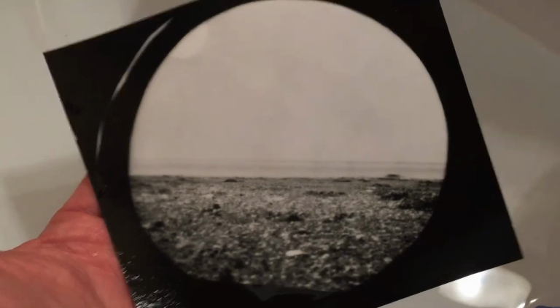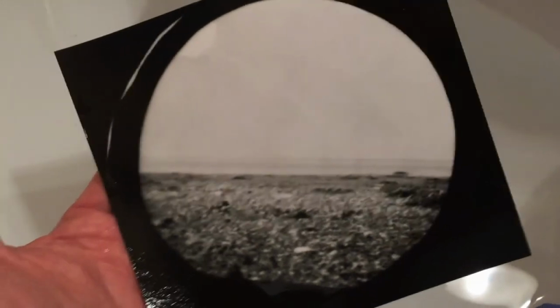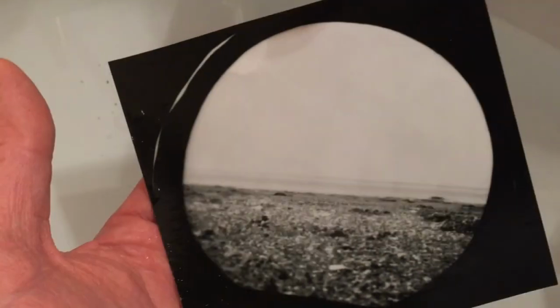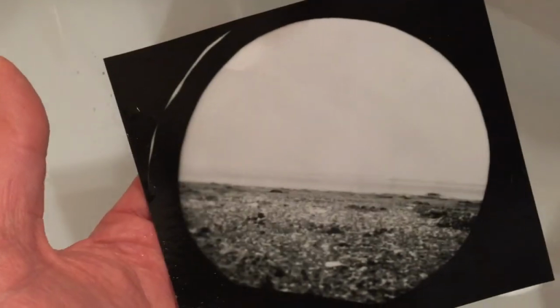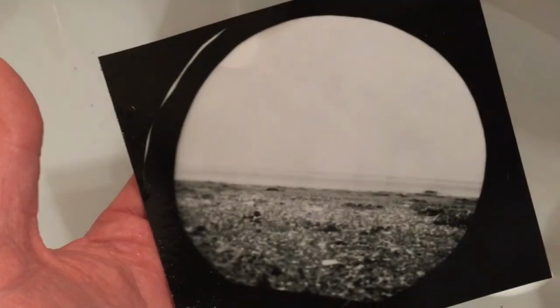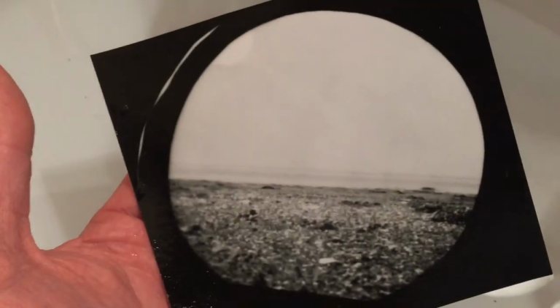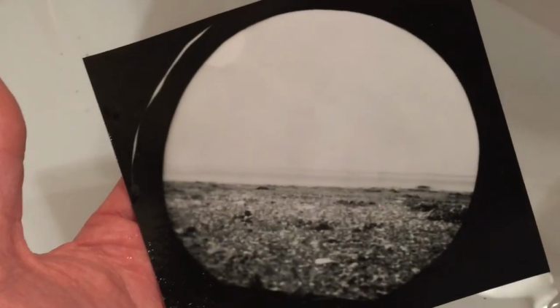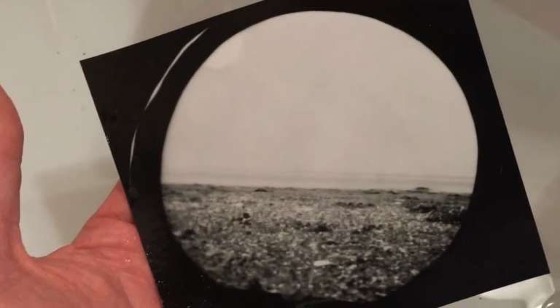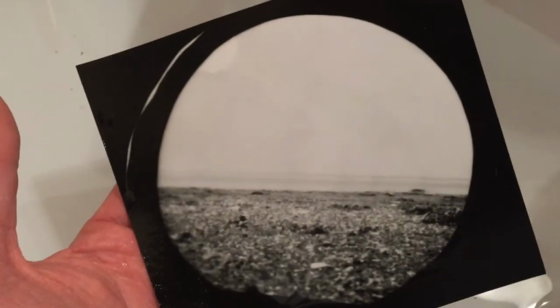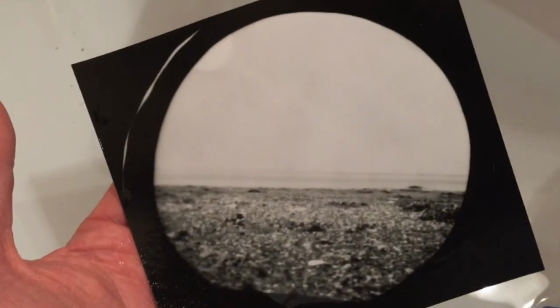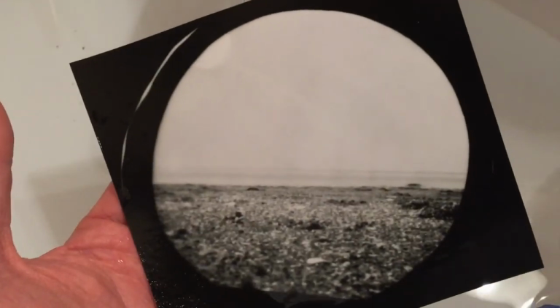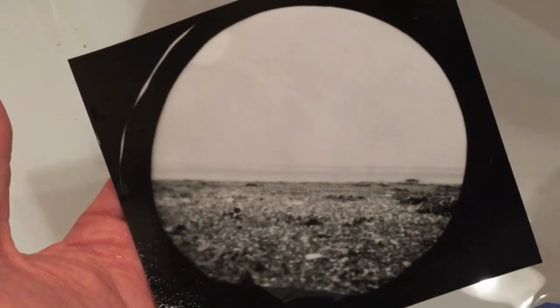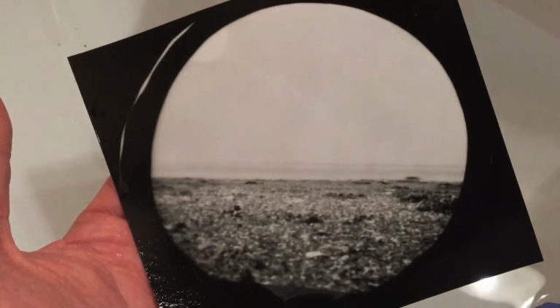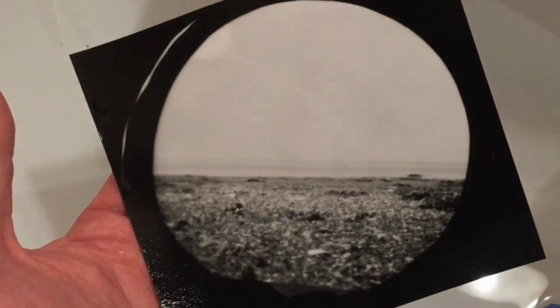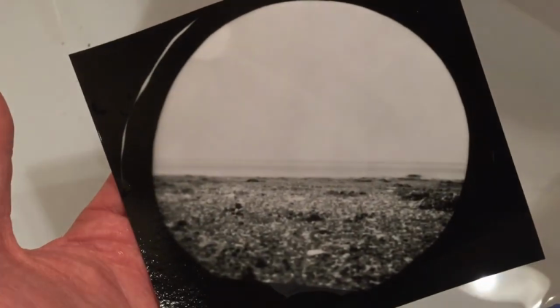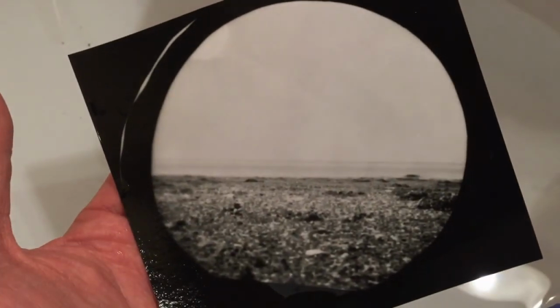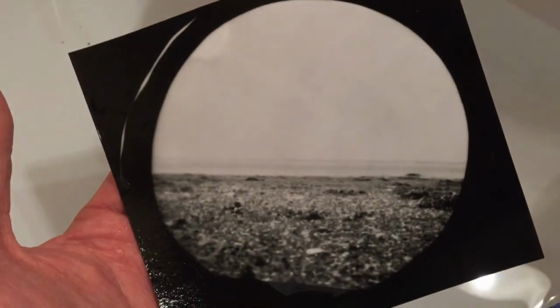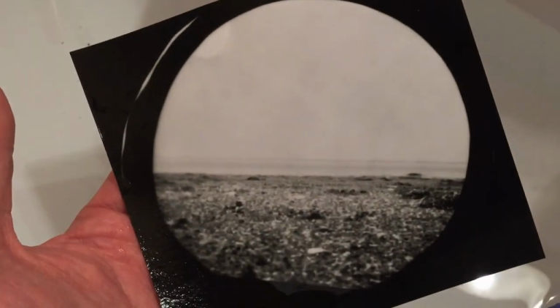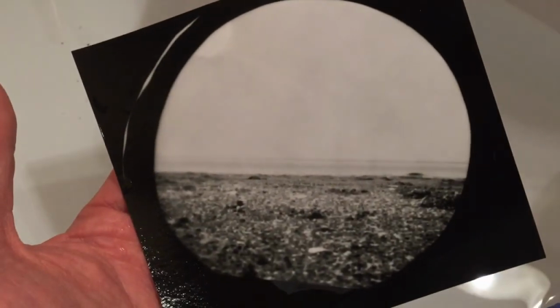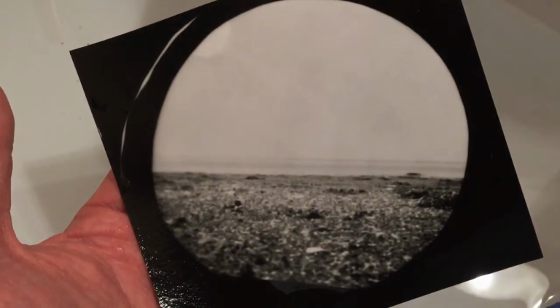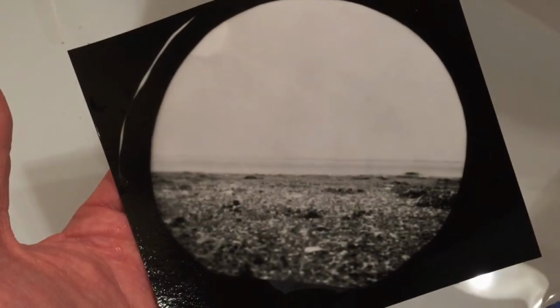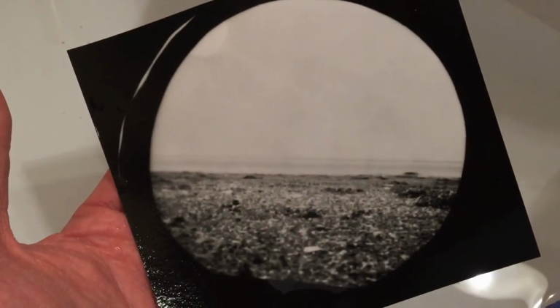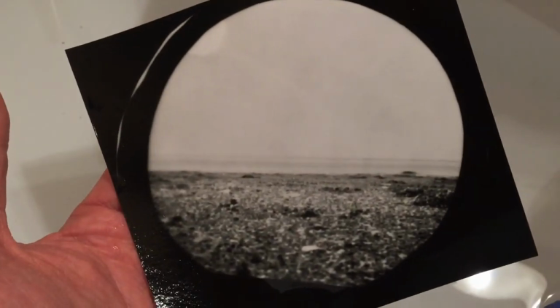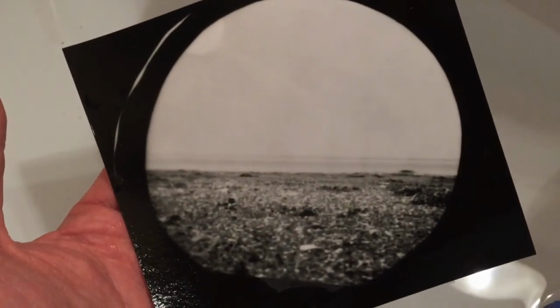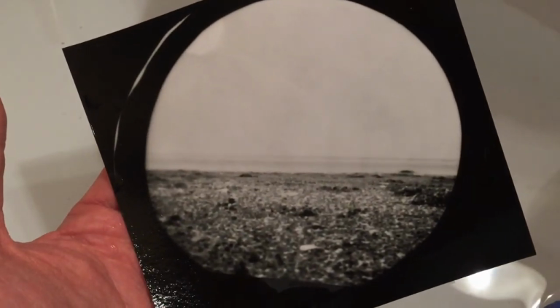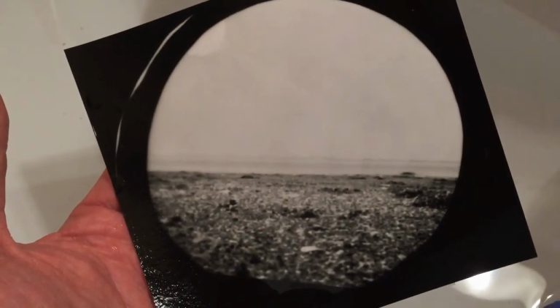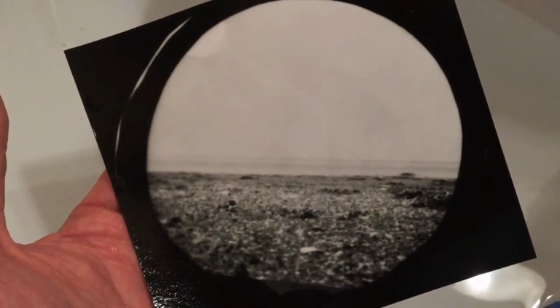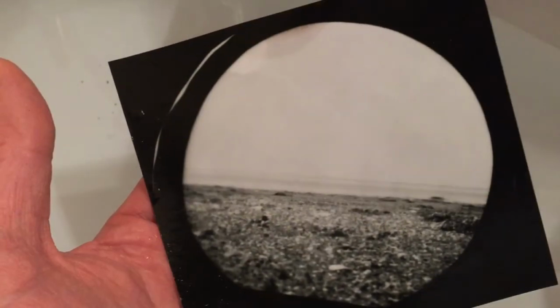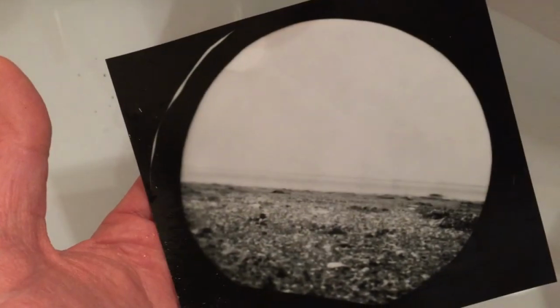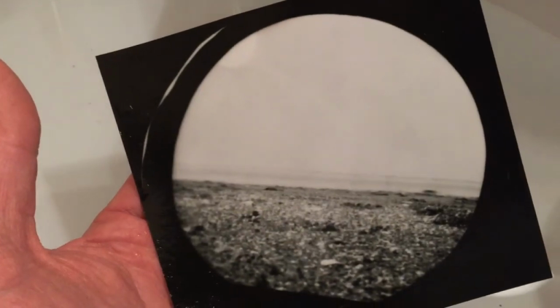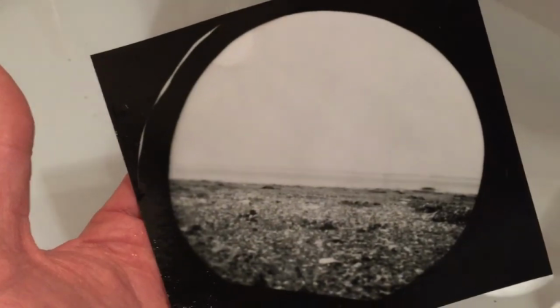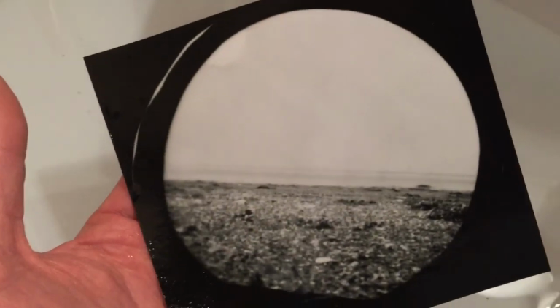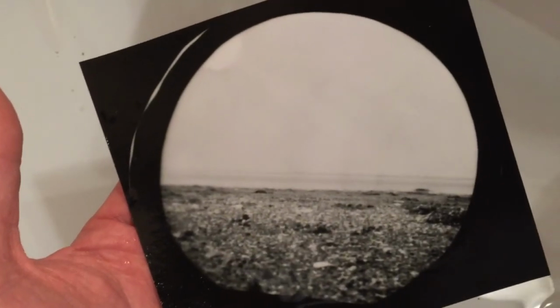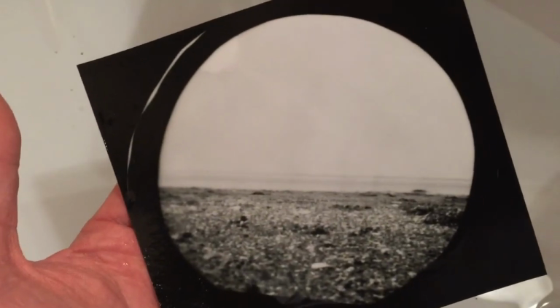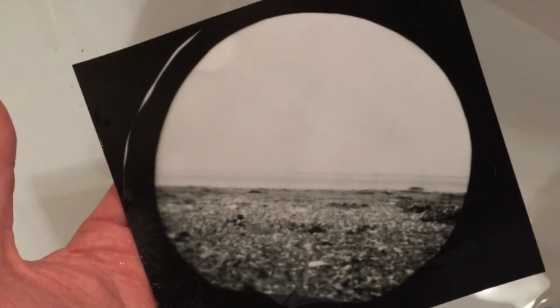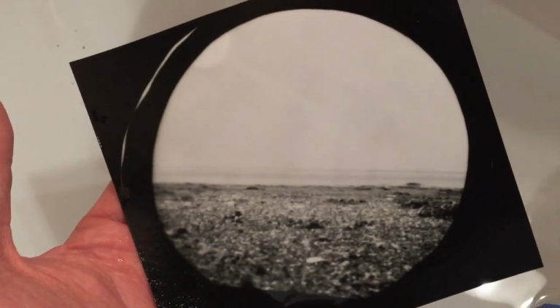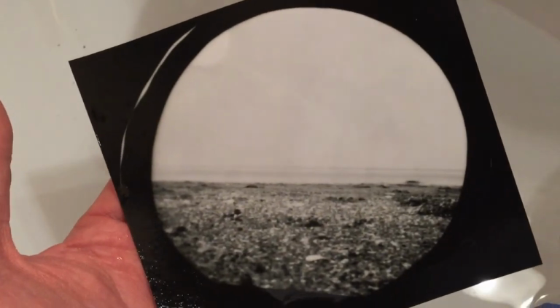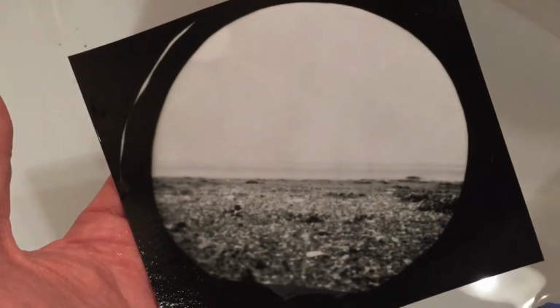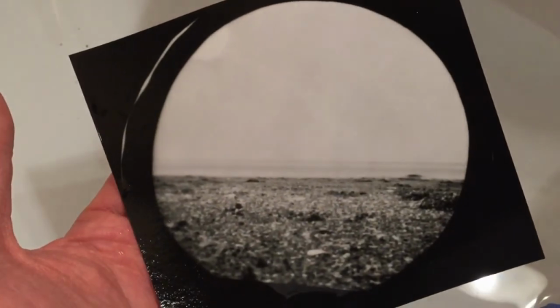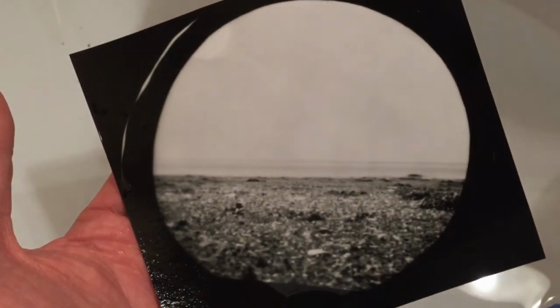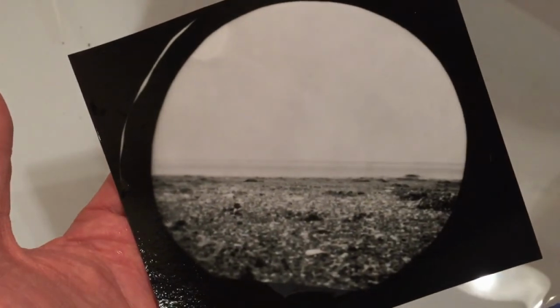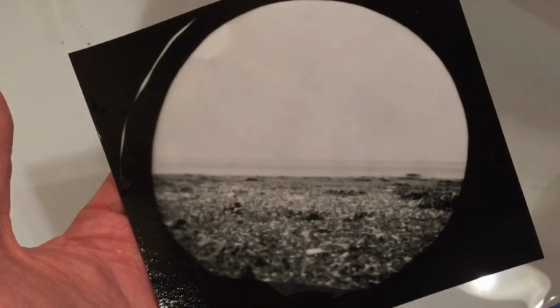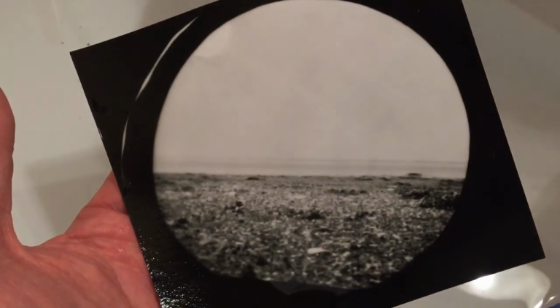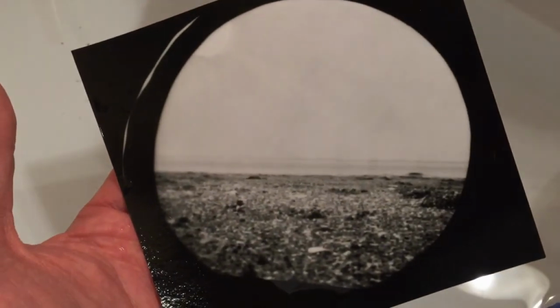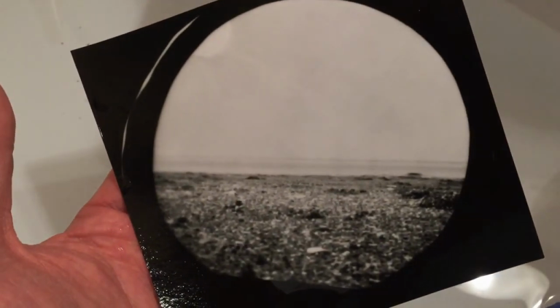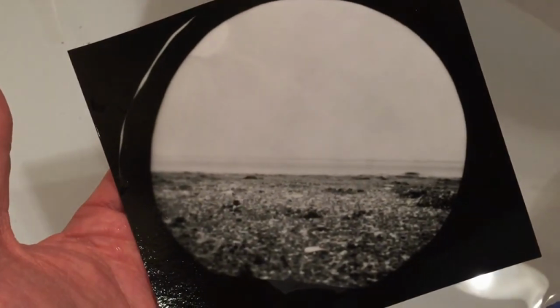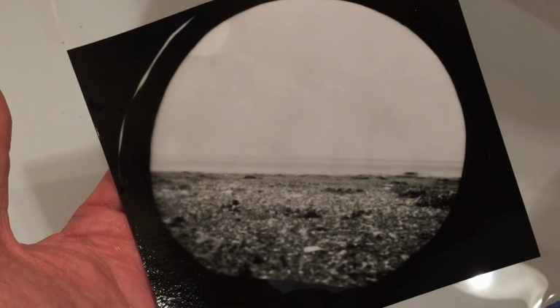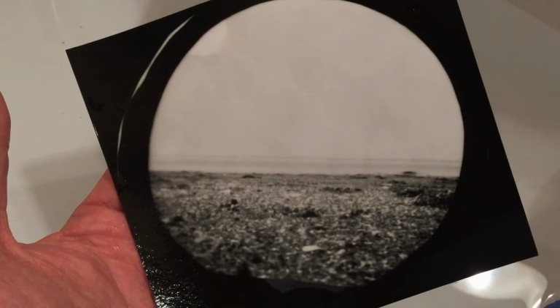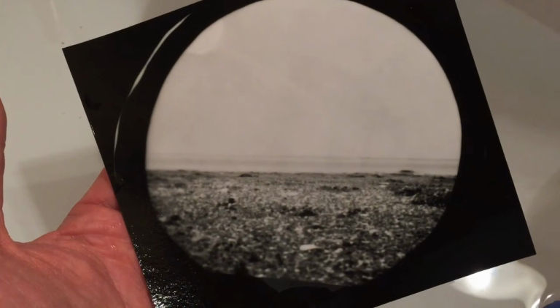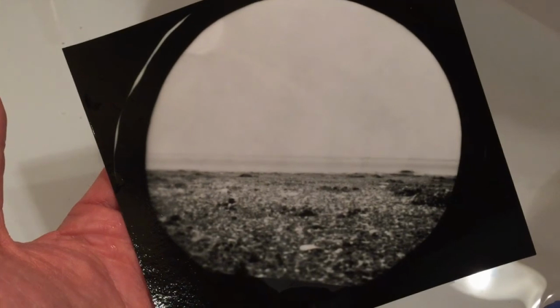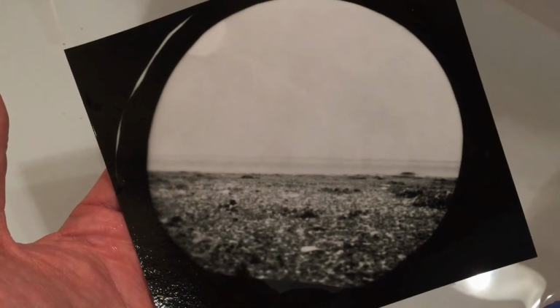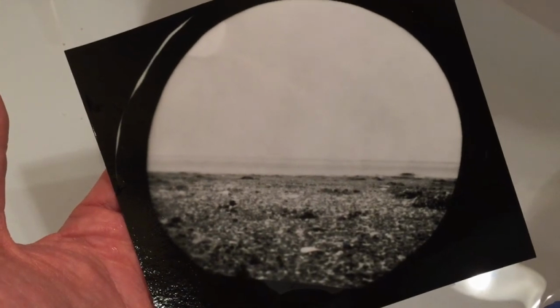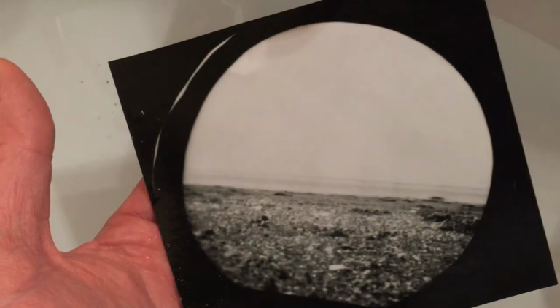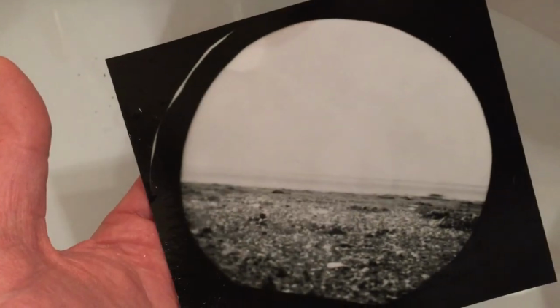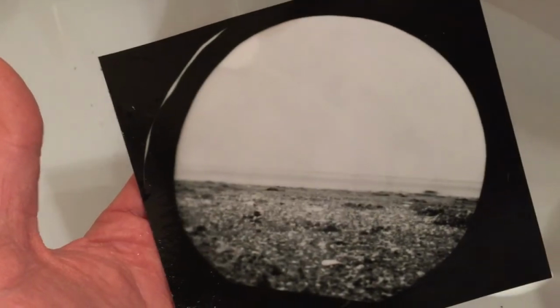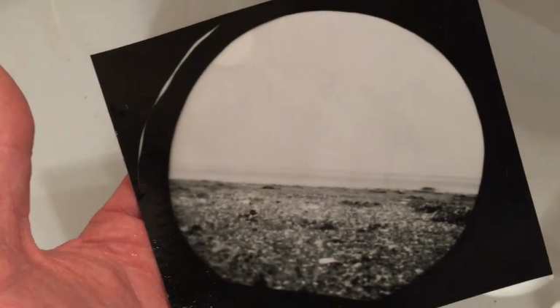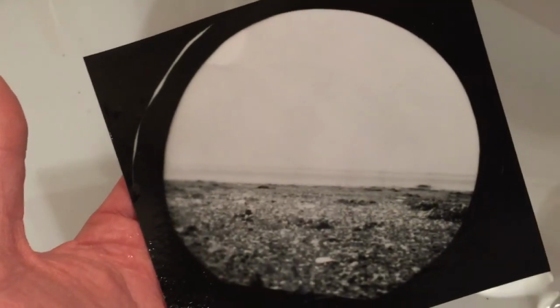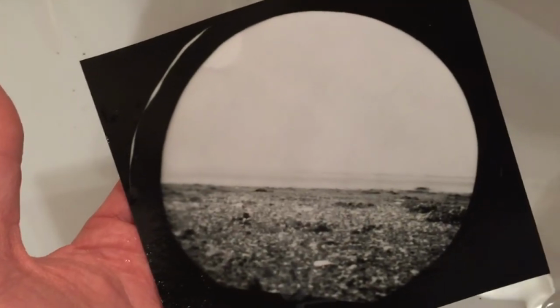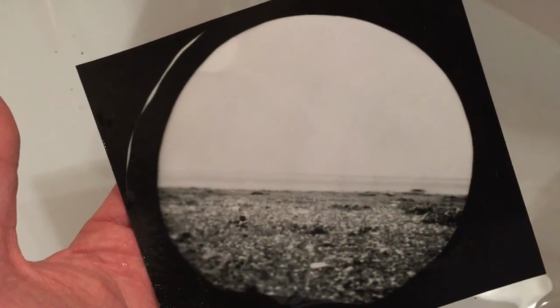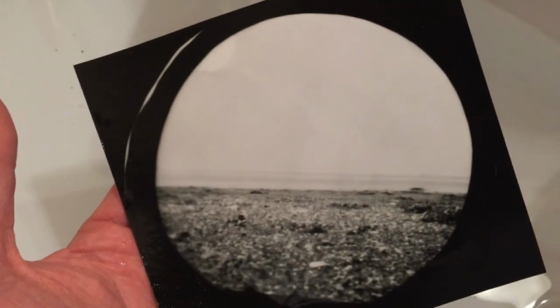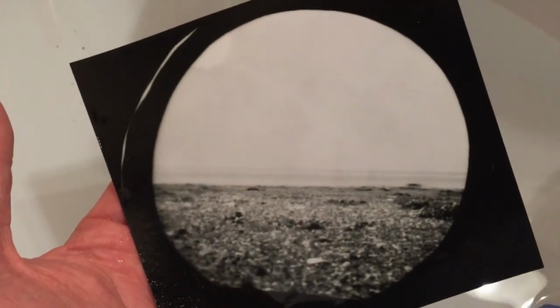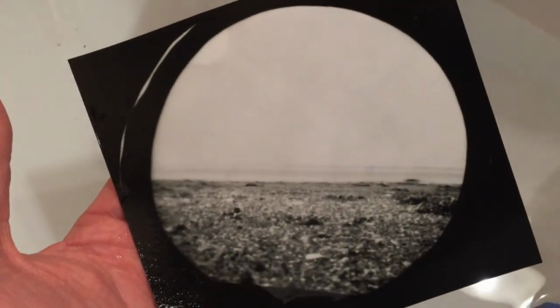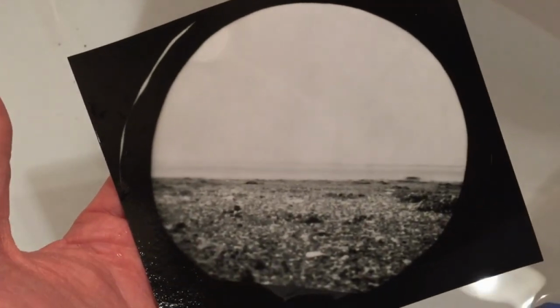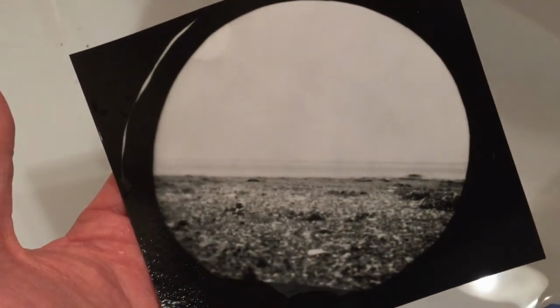This short video was just a quick reminder that we can get around without fancy gear. I'll come back to contact printing with minimal gear as well in the next video.